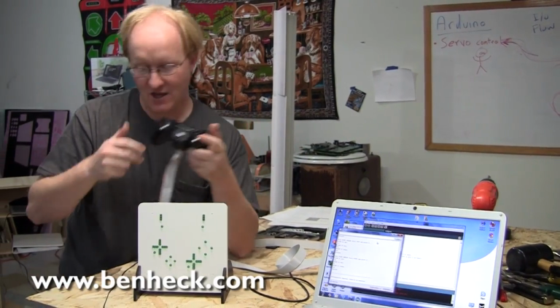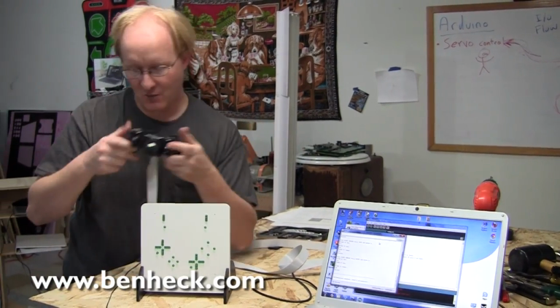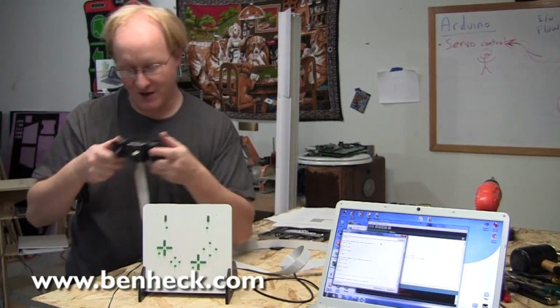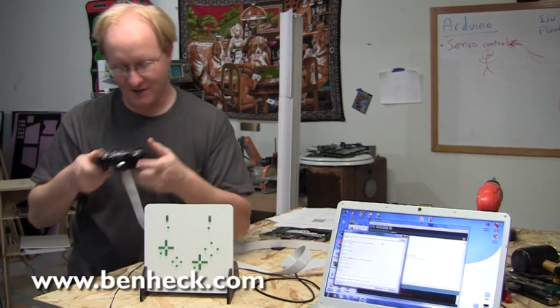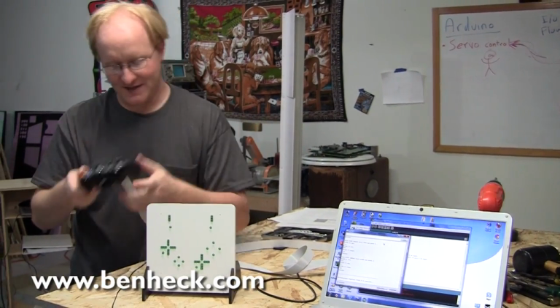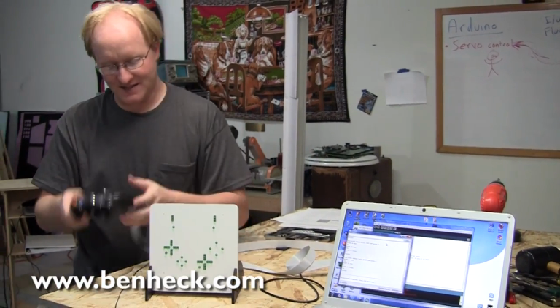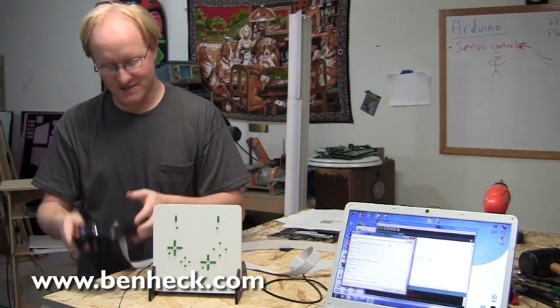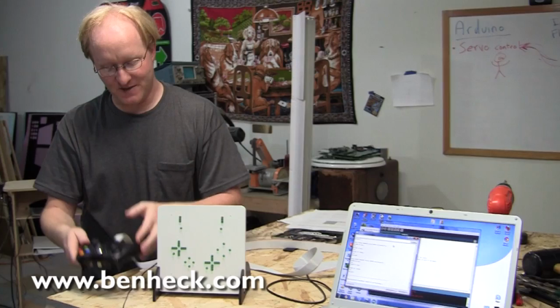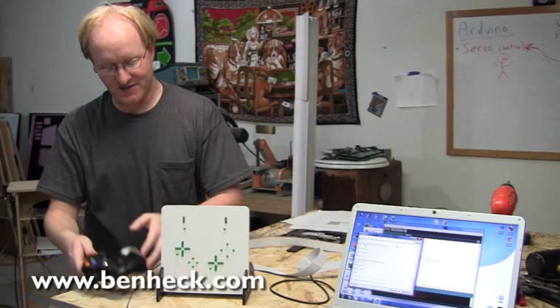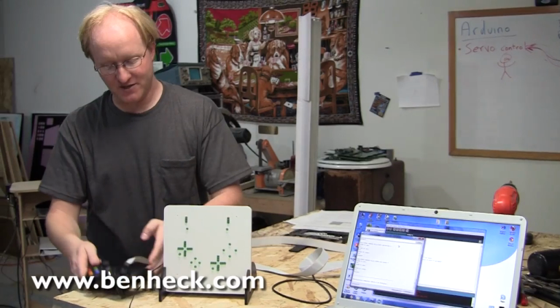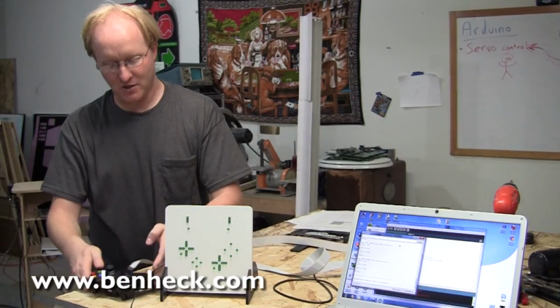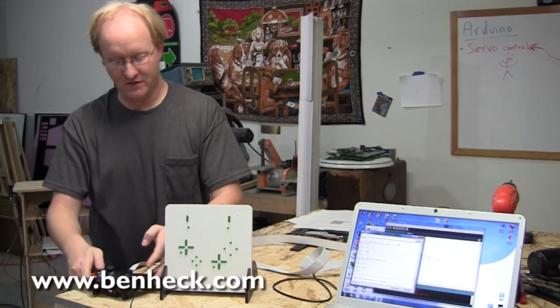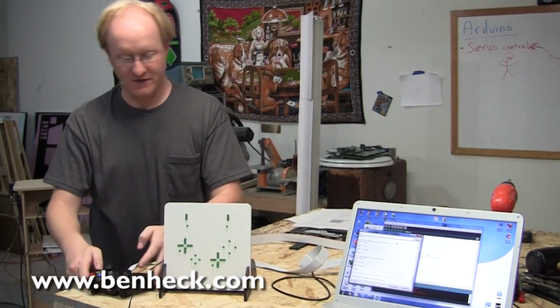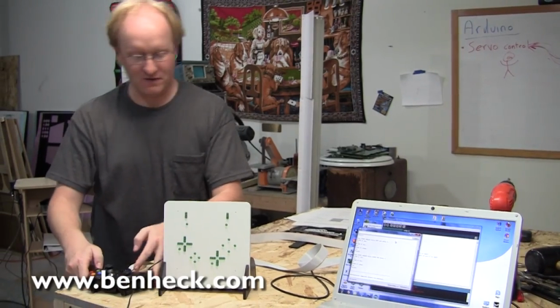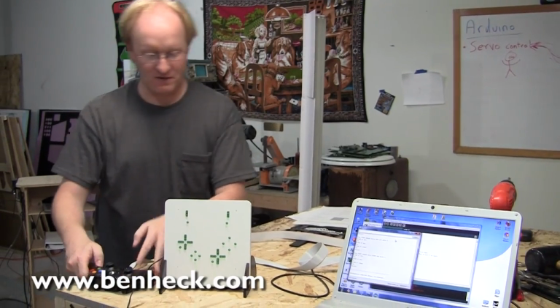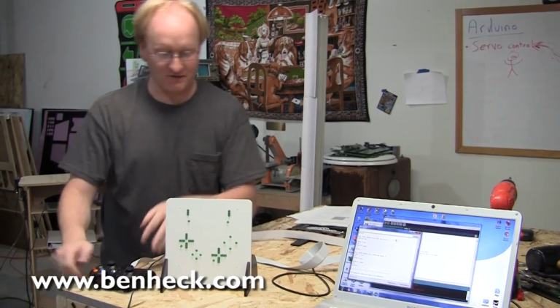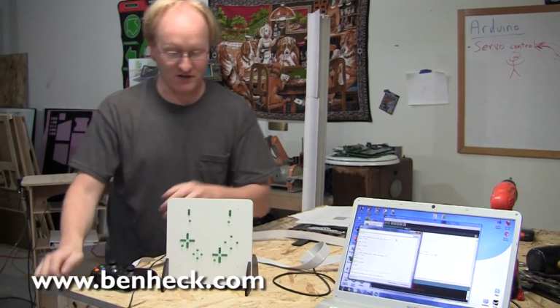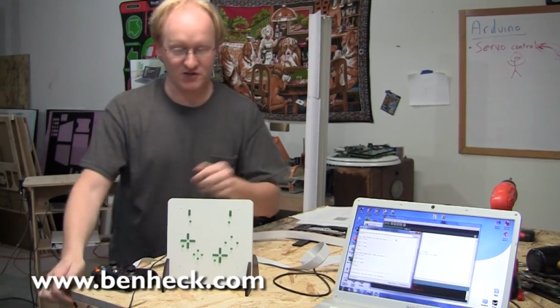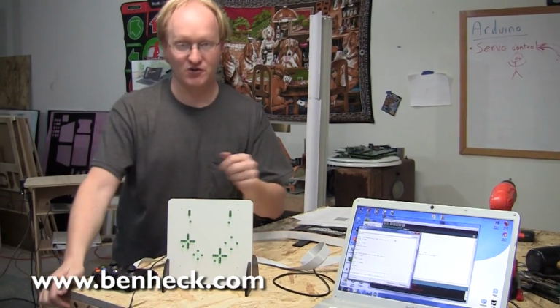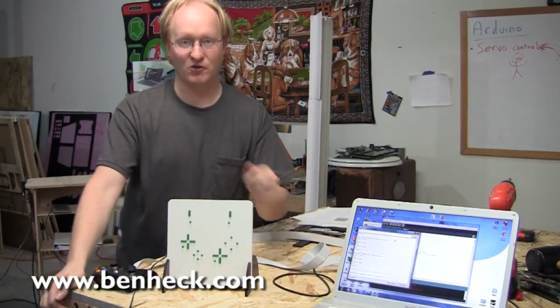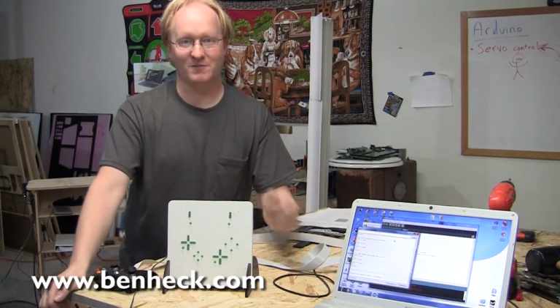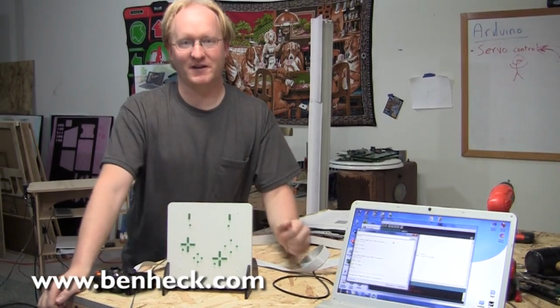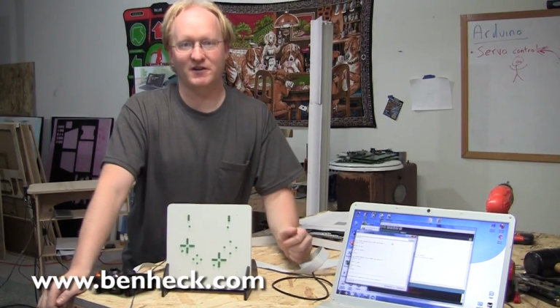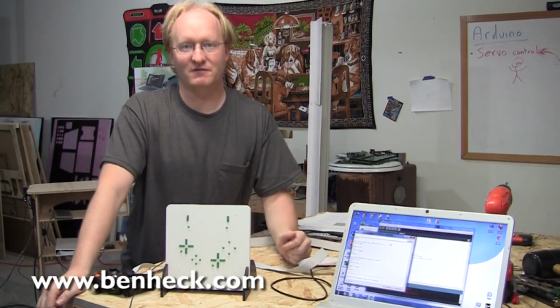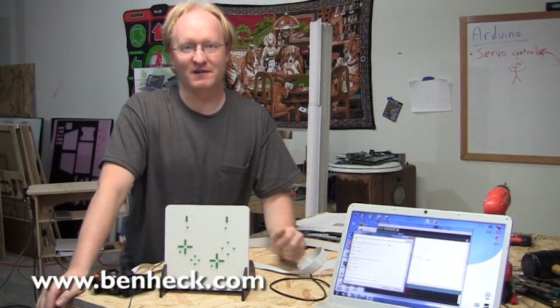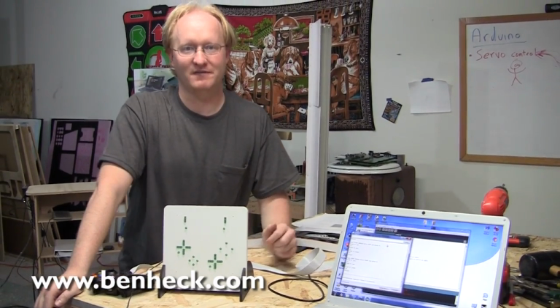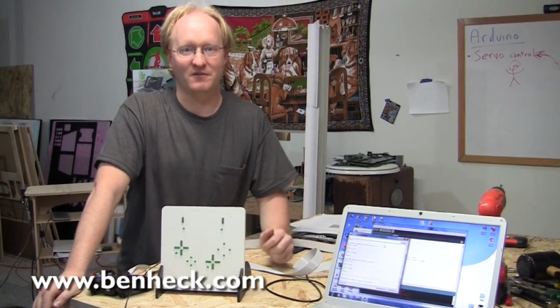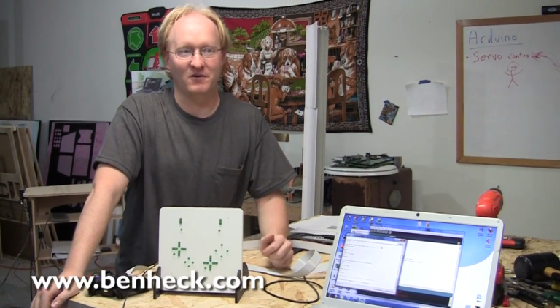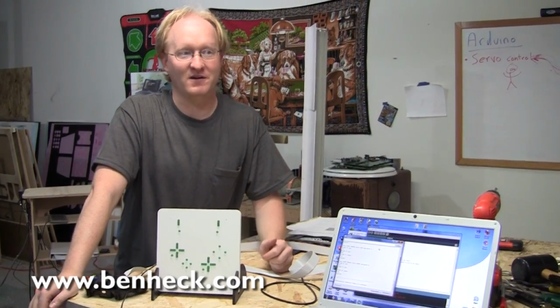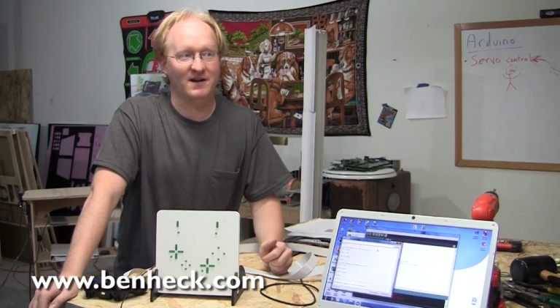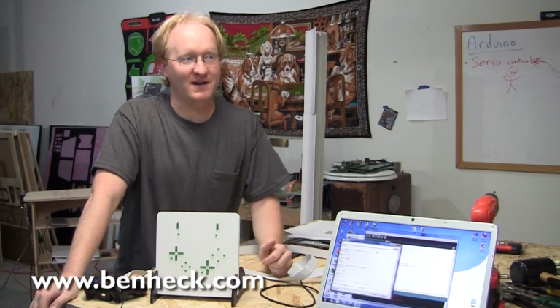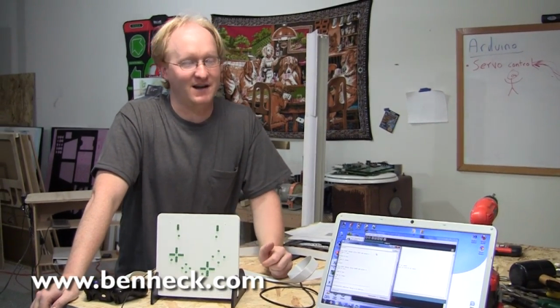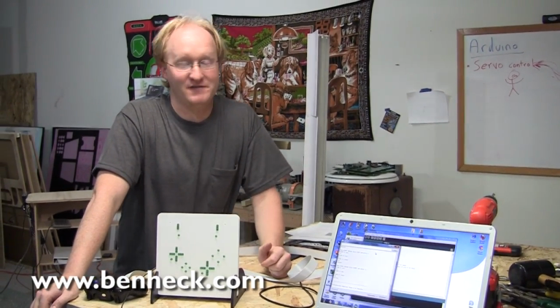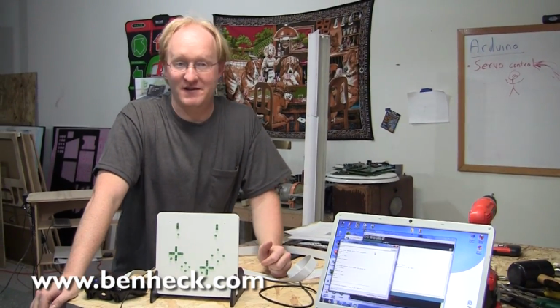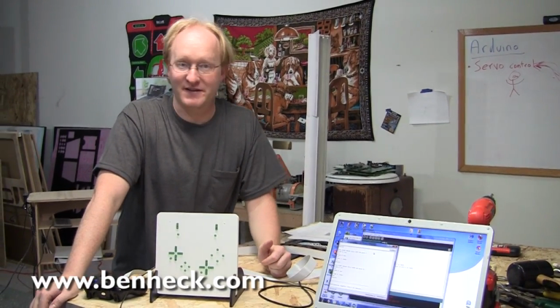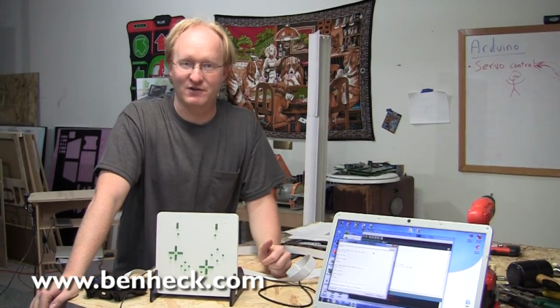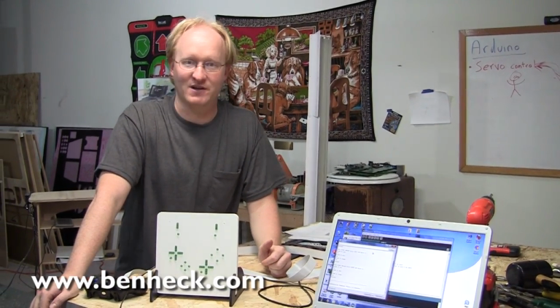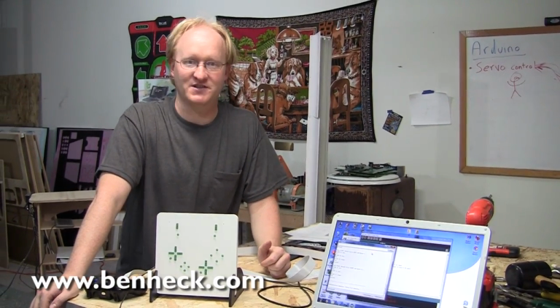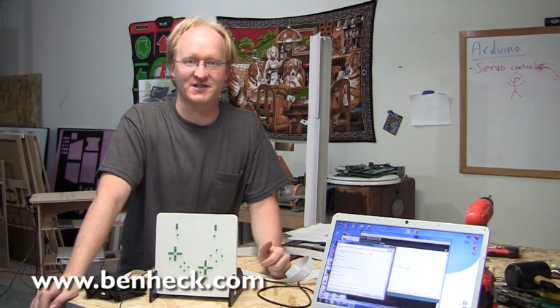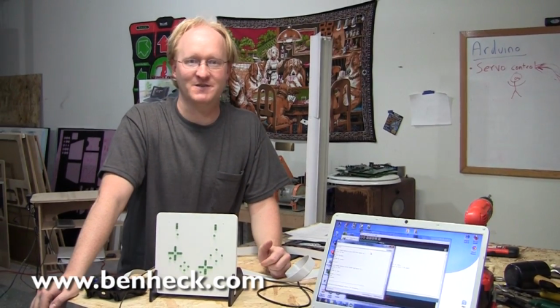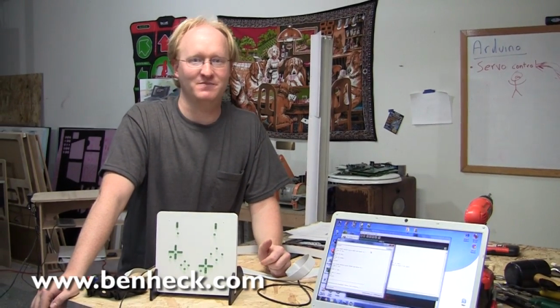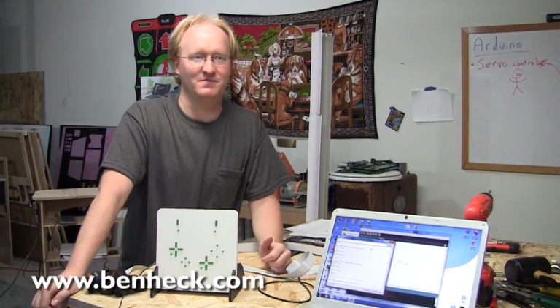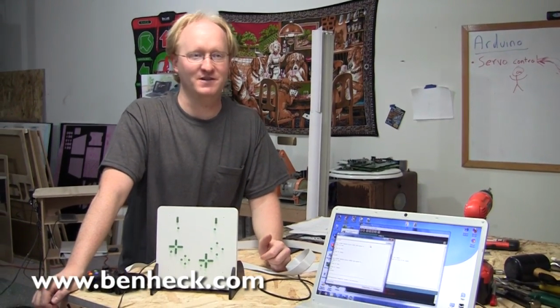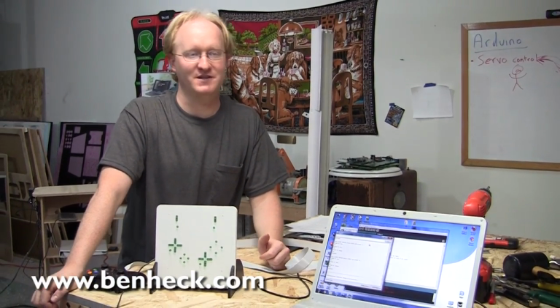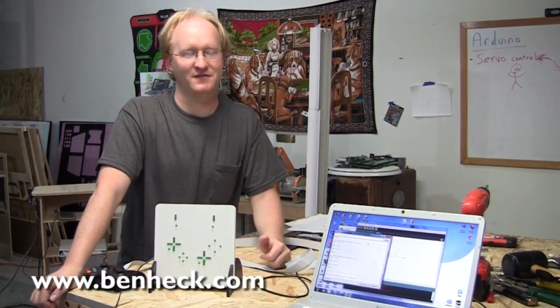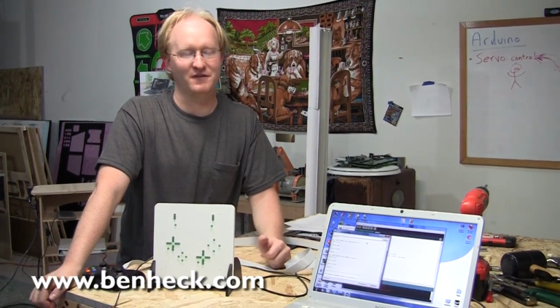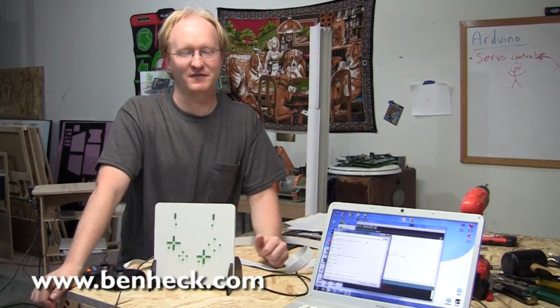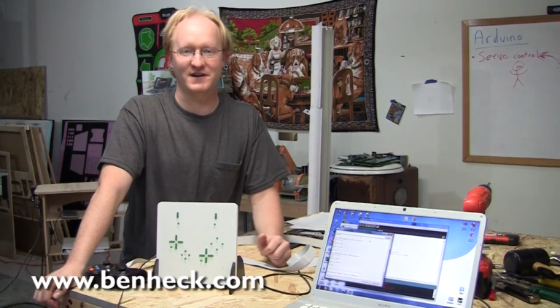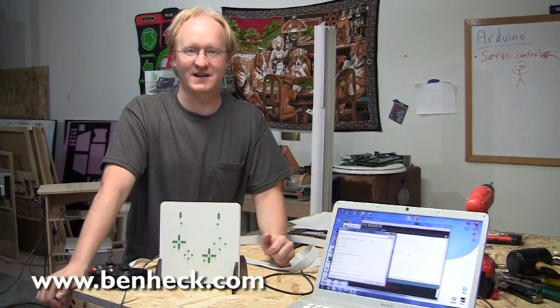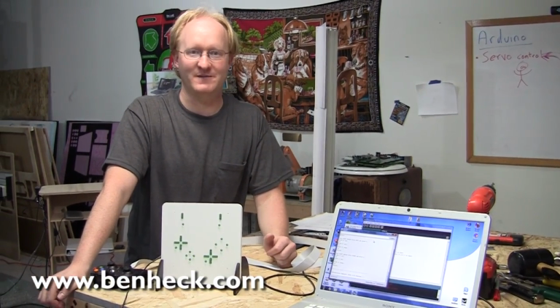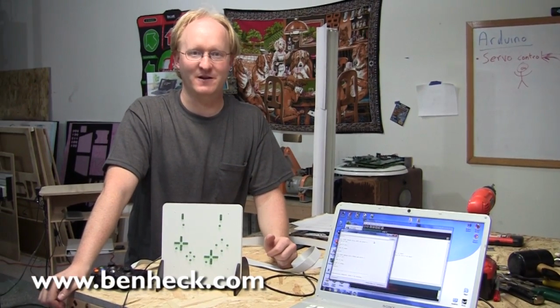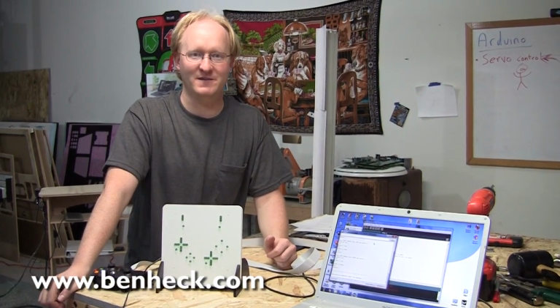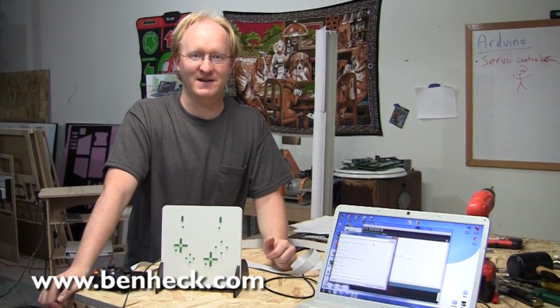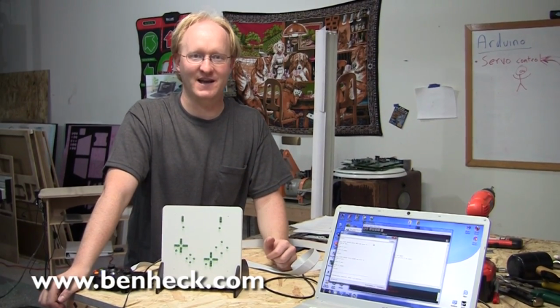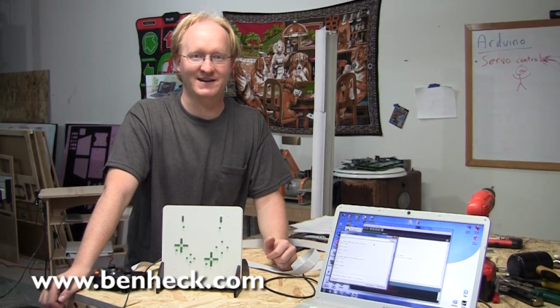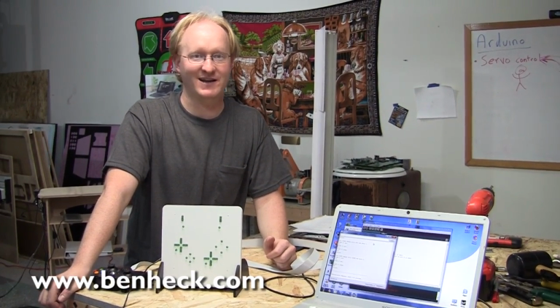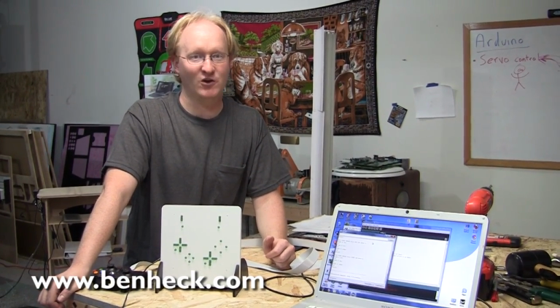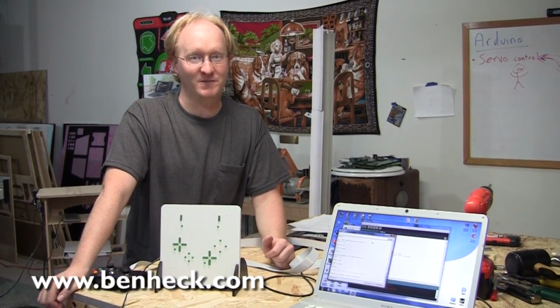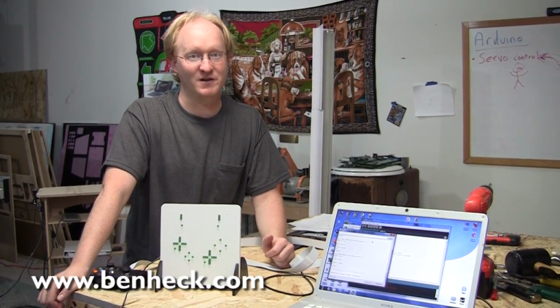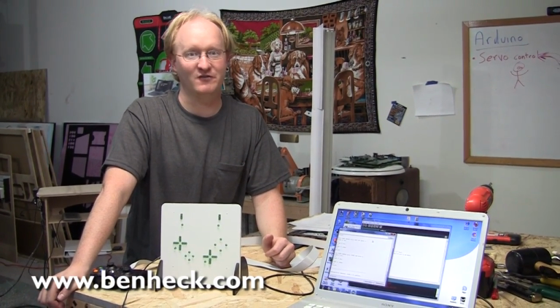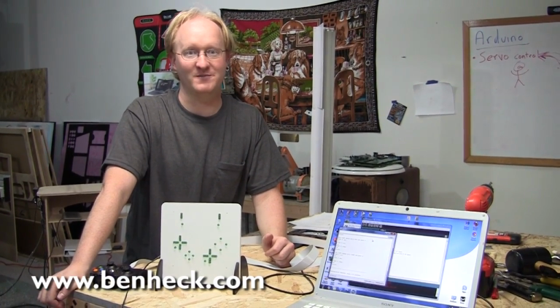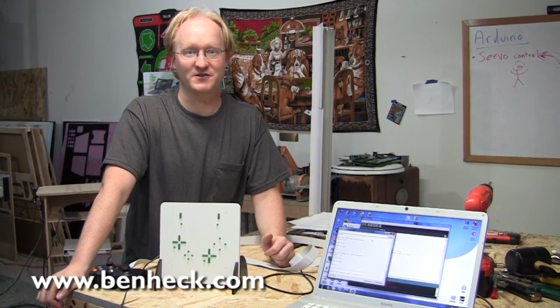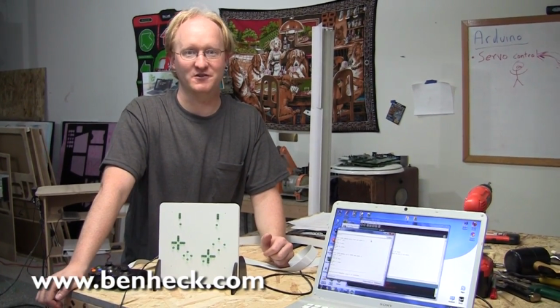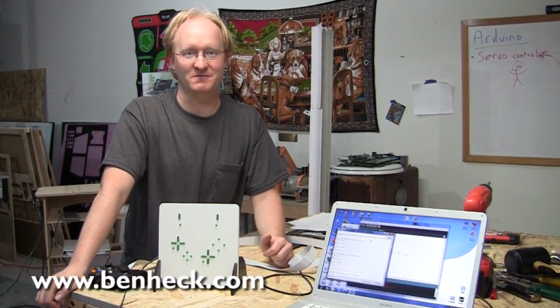Well, that's the basic overview of the controller monitor. If you have any questions, please feel free to email me, and I hope to hear from you soon.